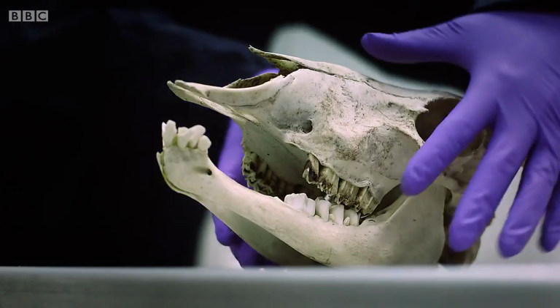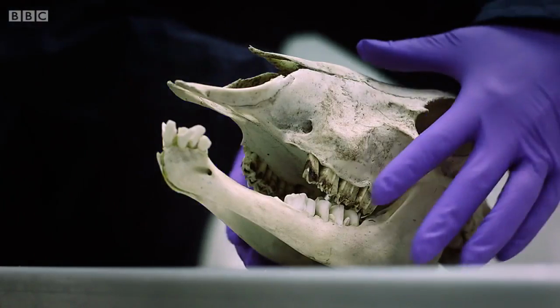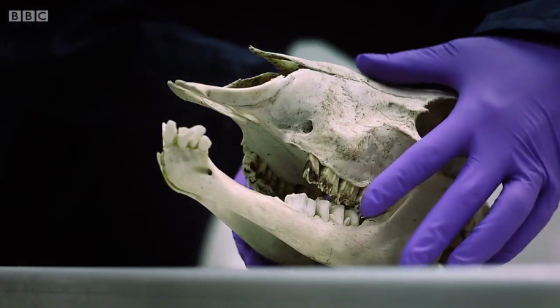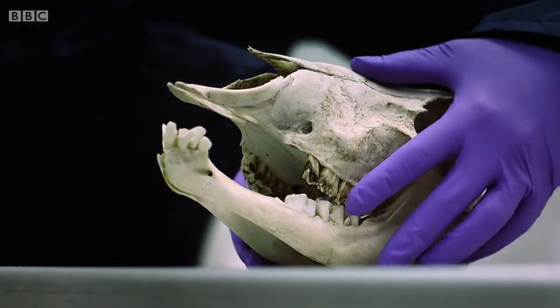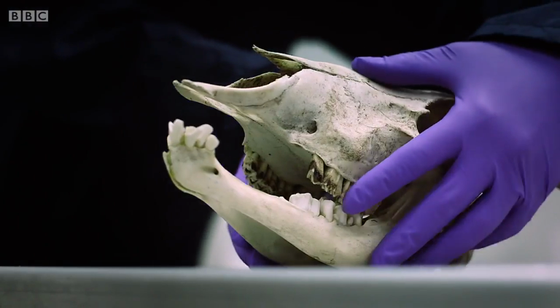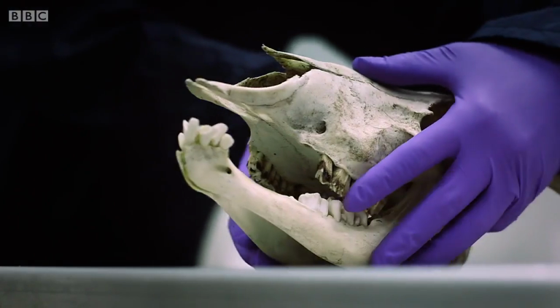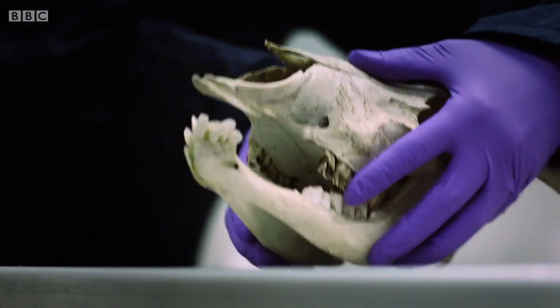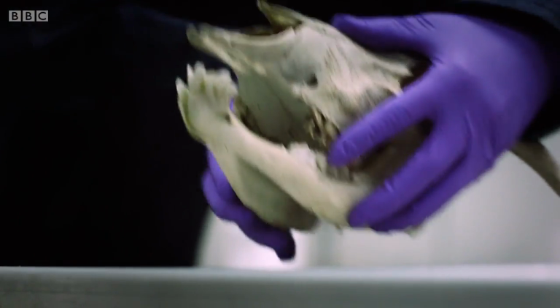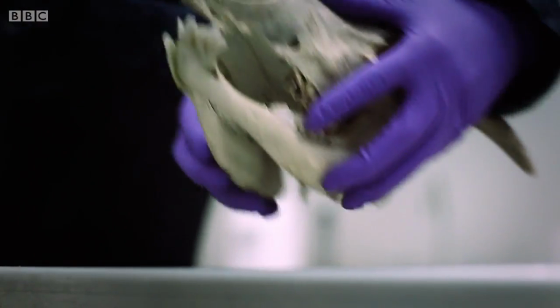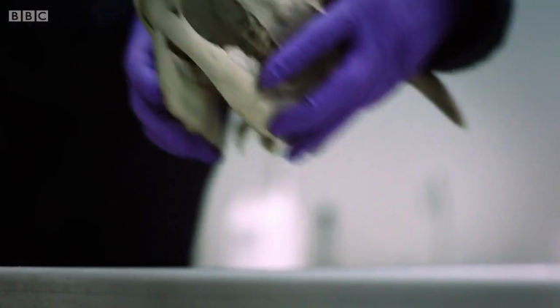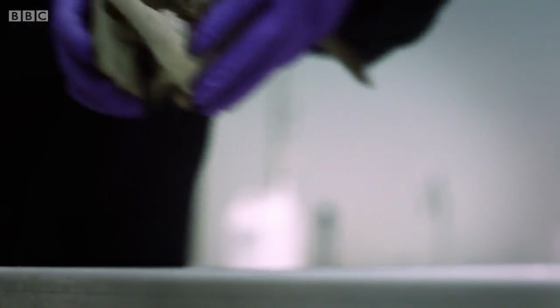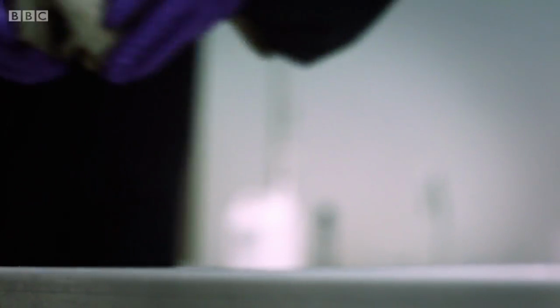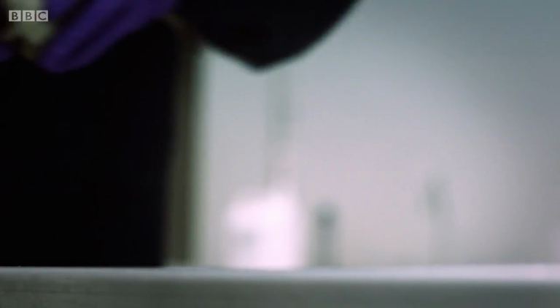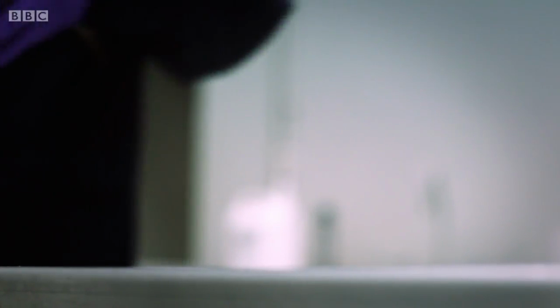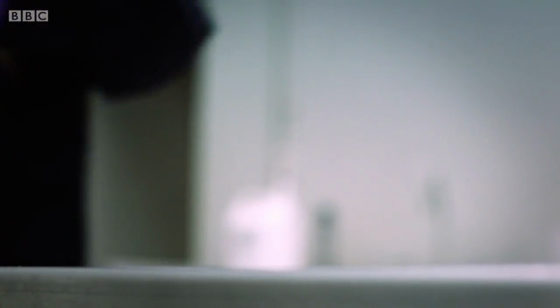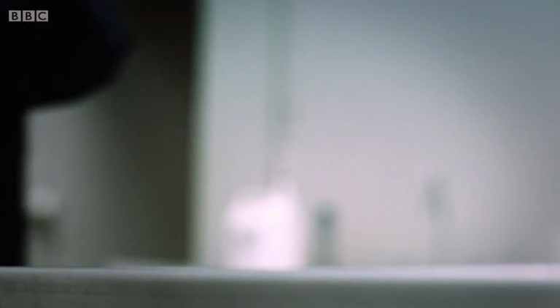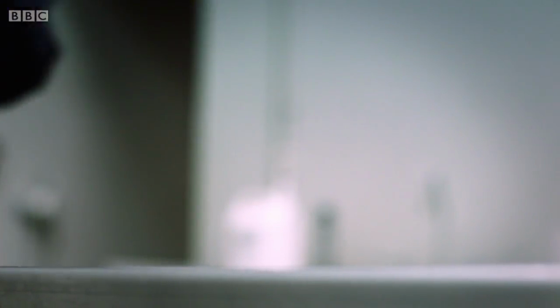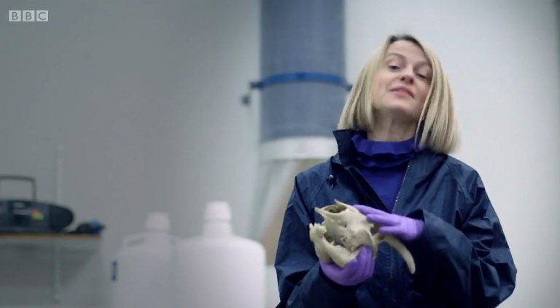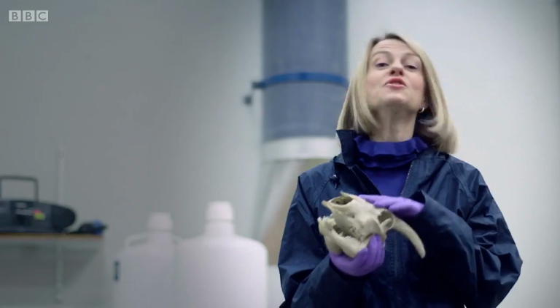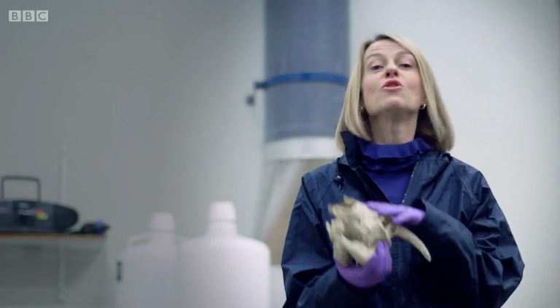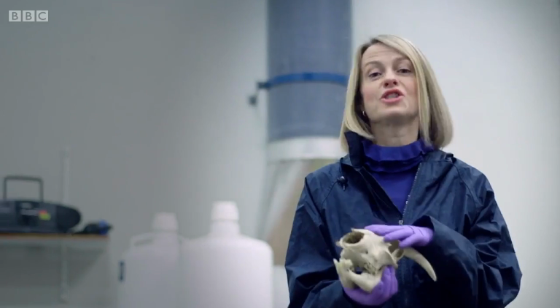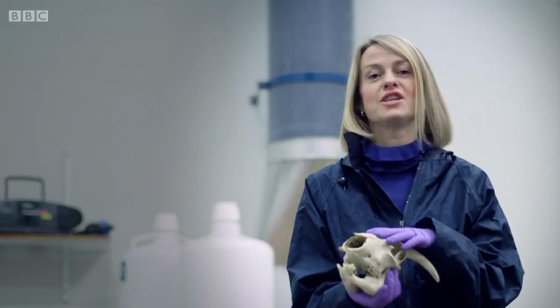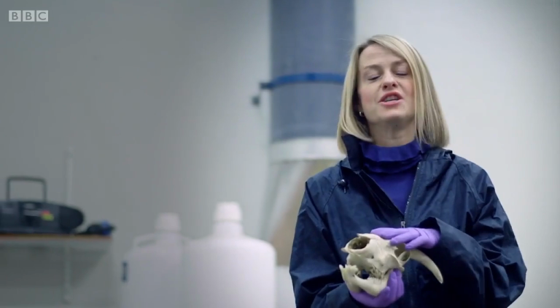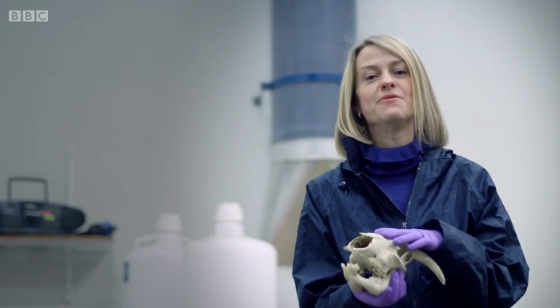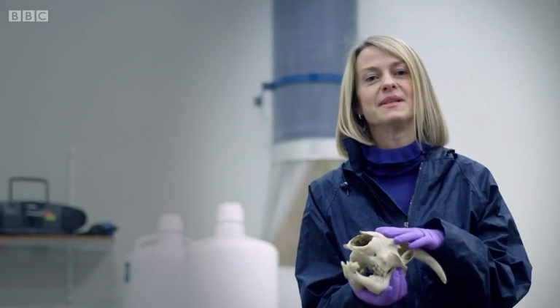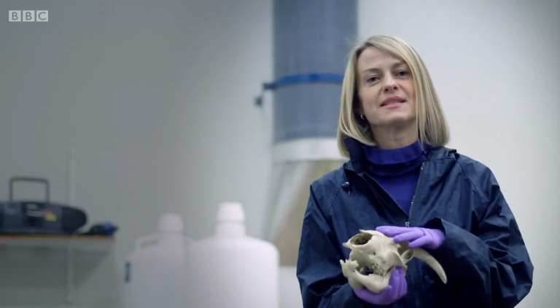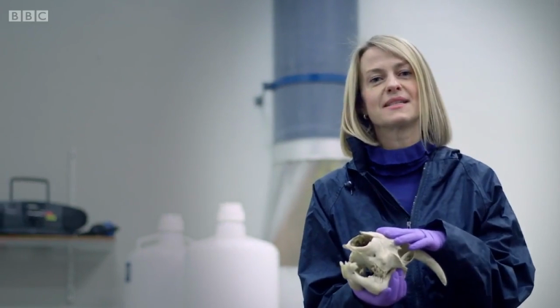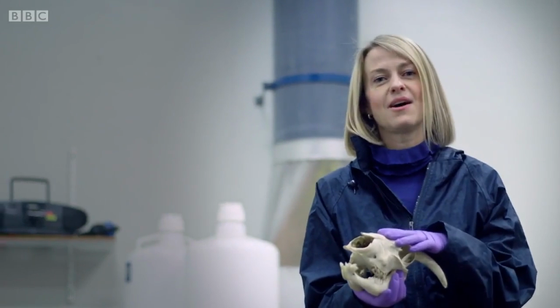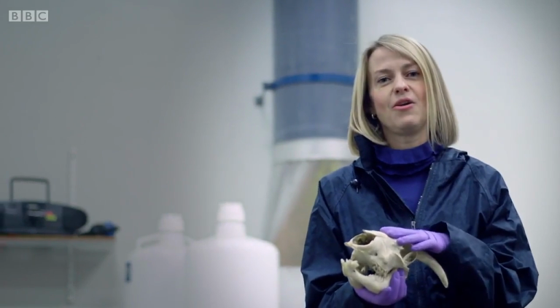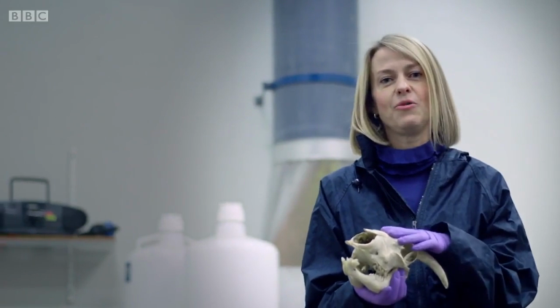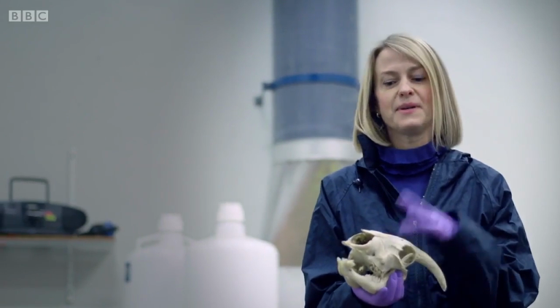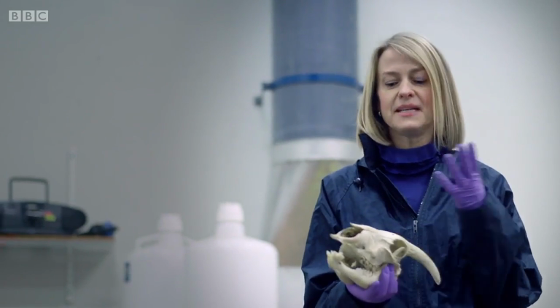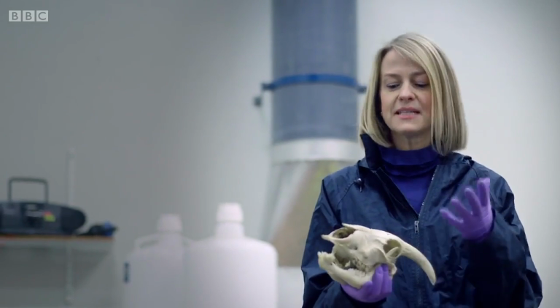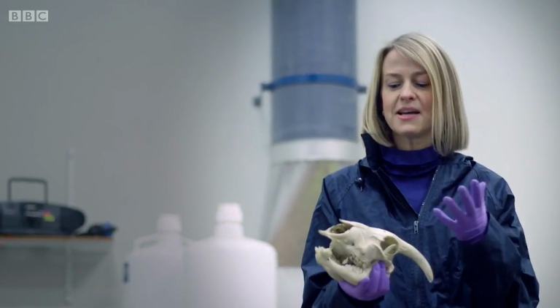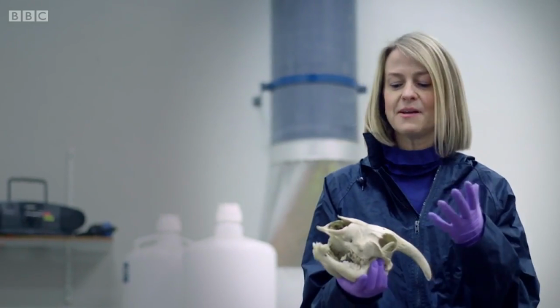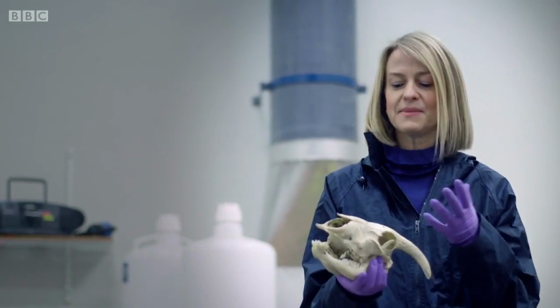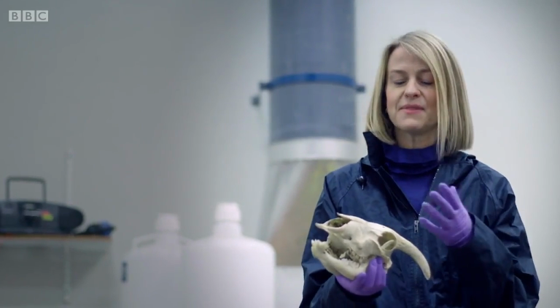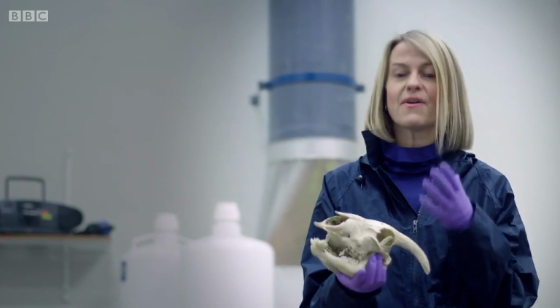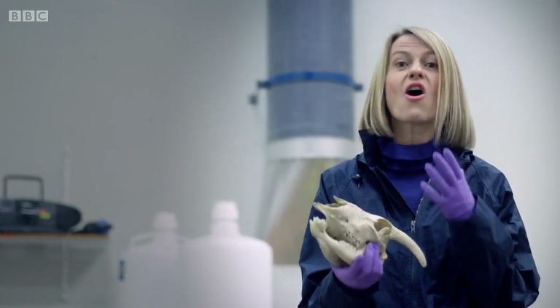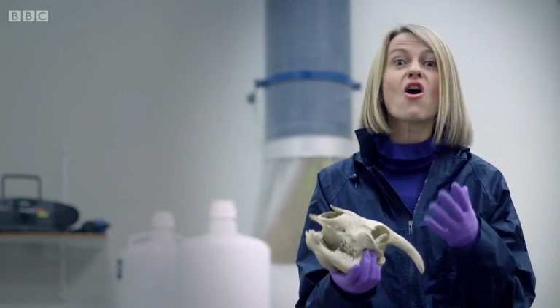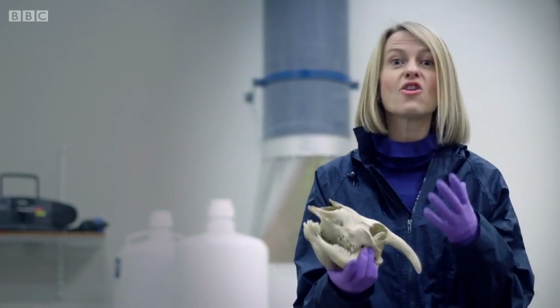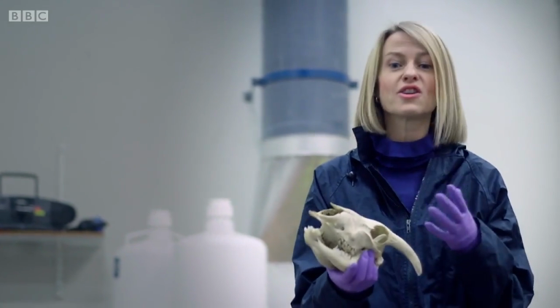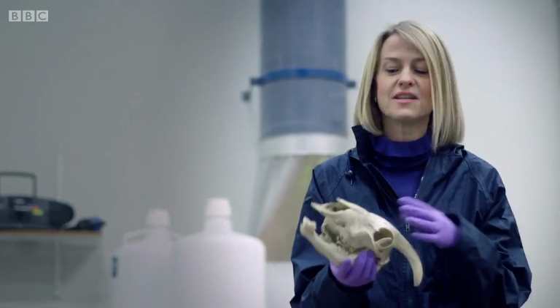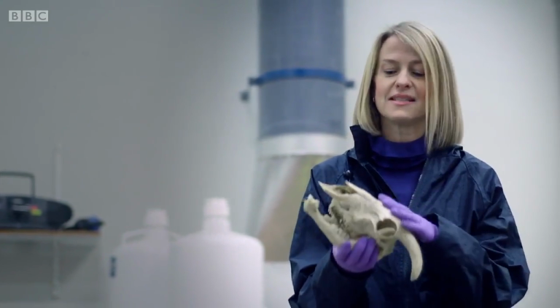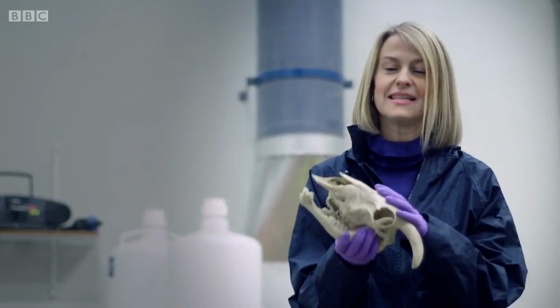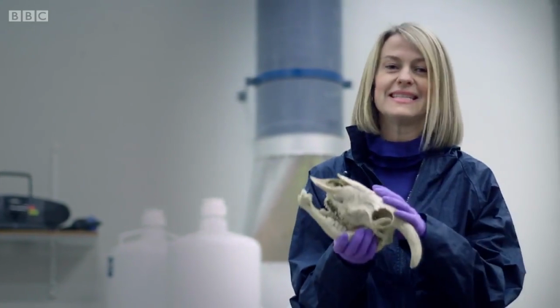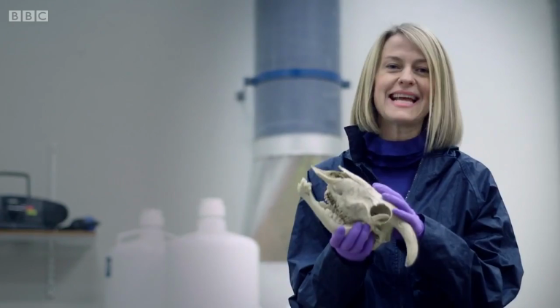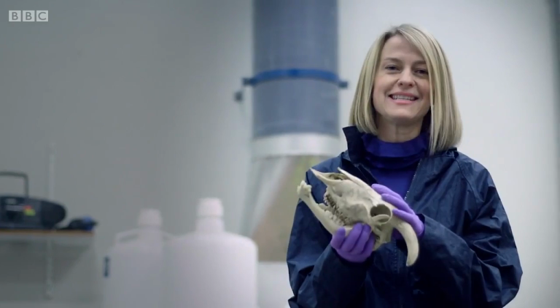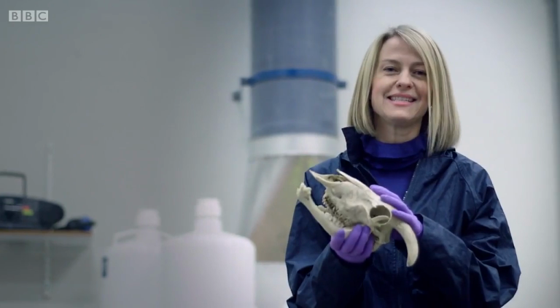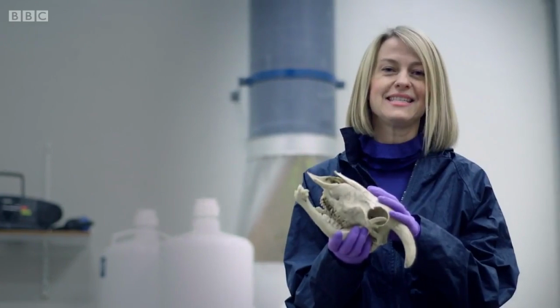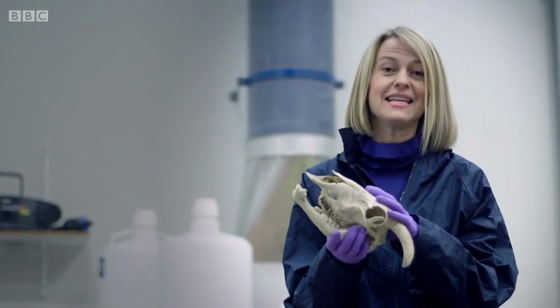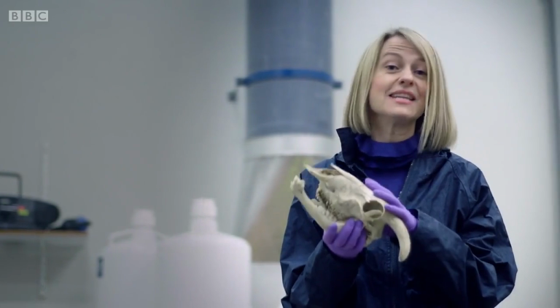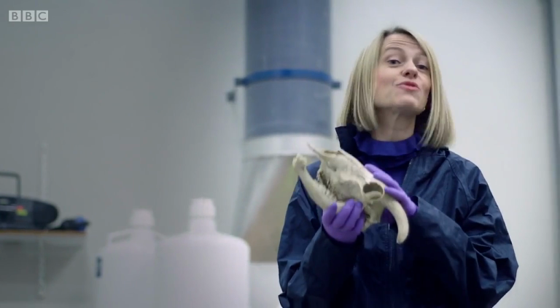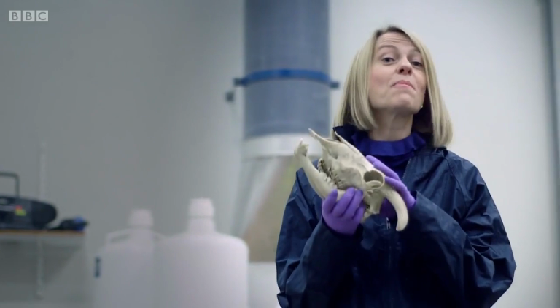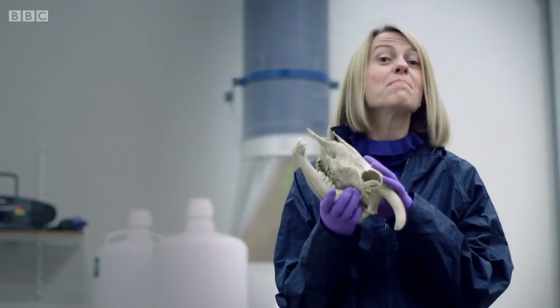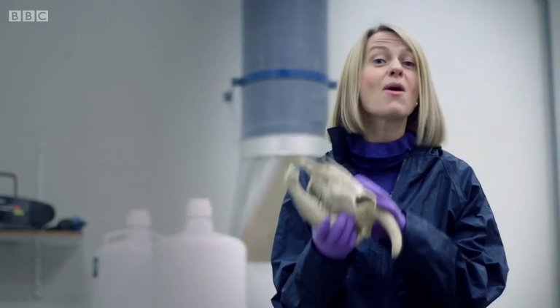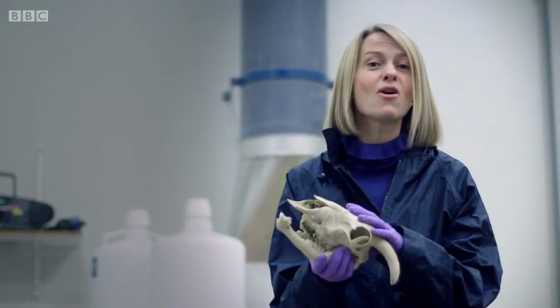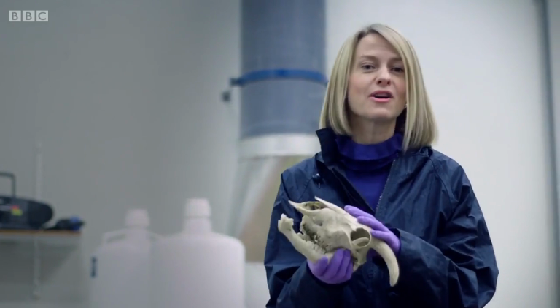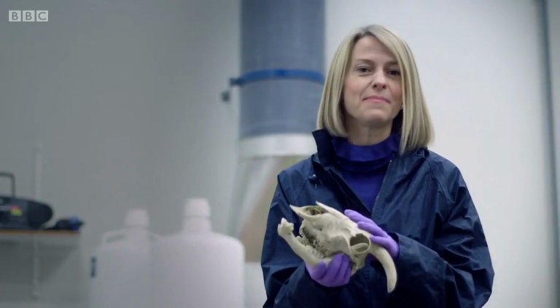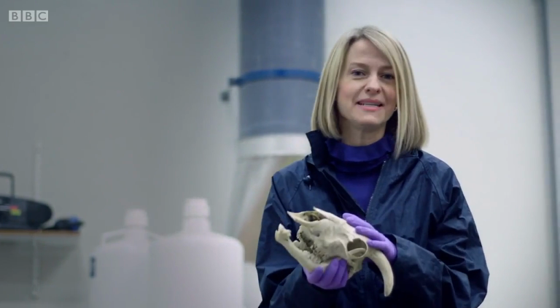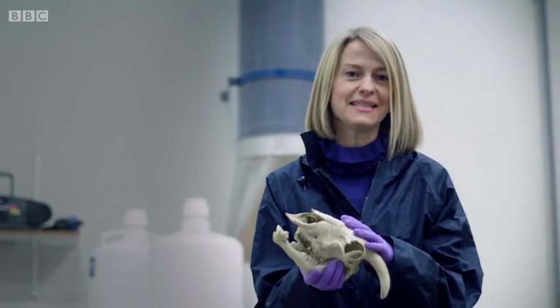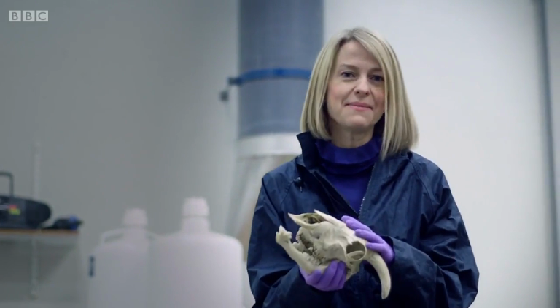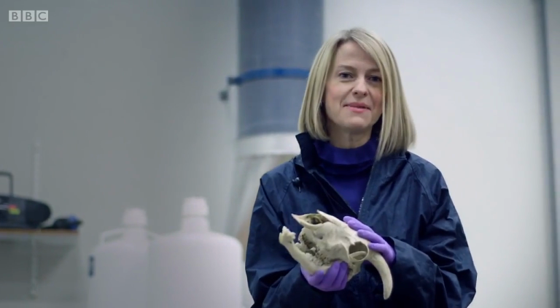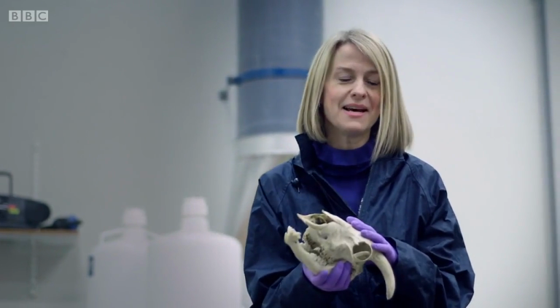This is a sheep's skull - not a human skull - but in terms of hardness and density, it's remarkably similar.